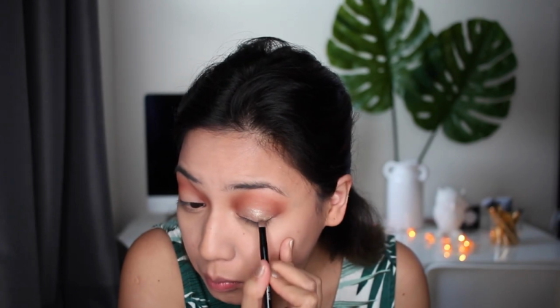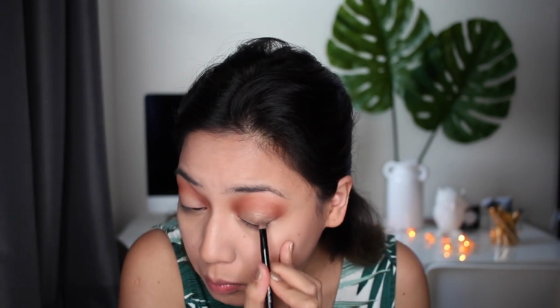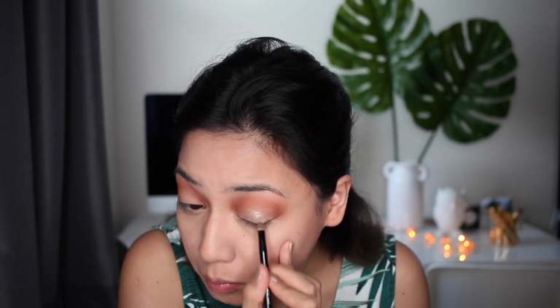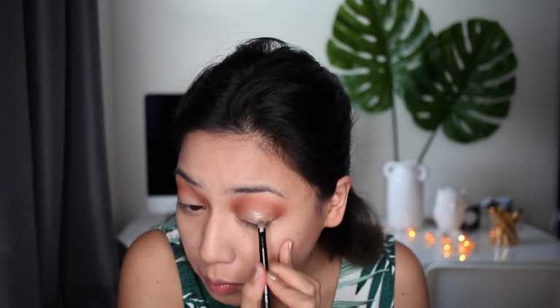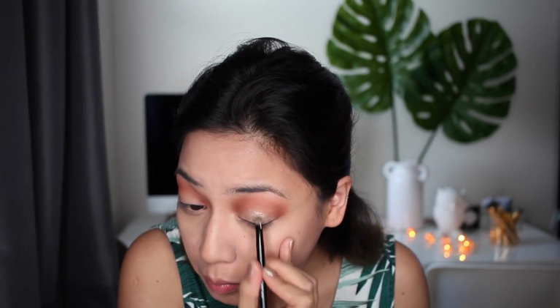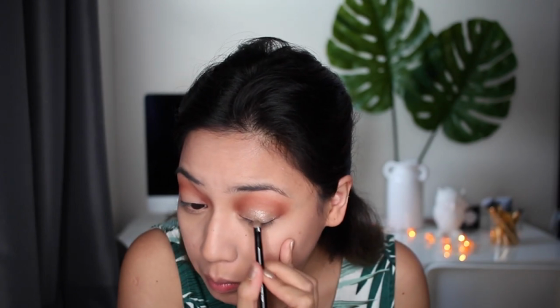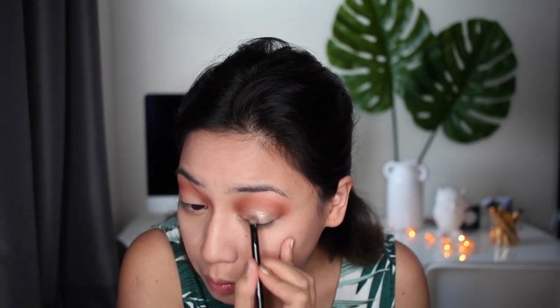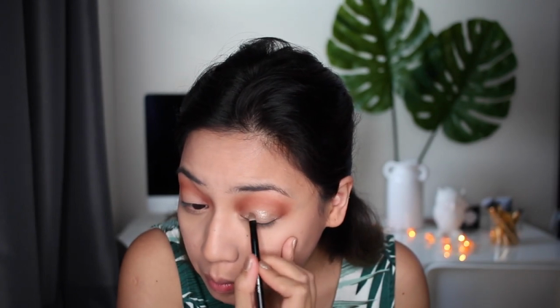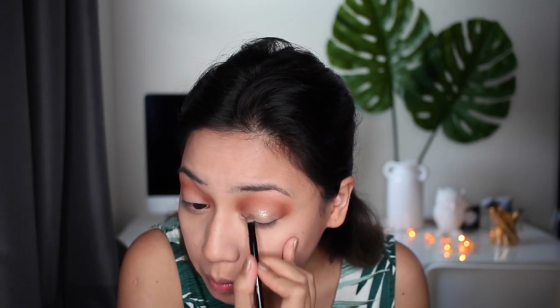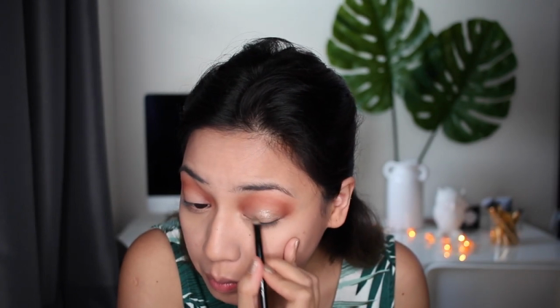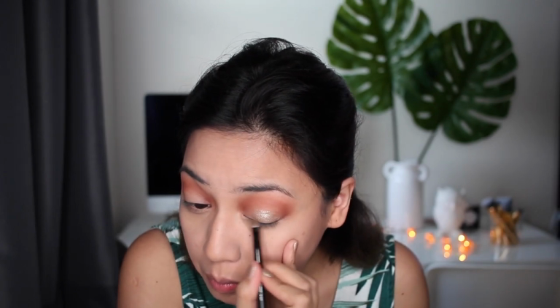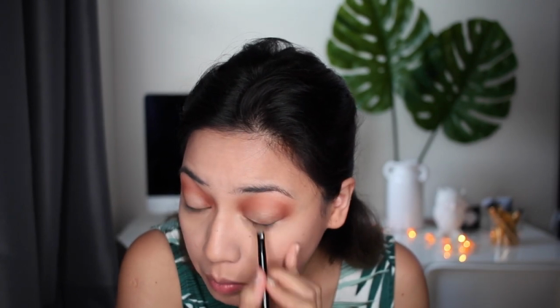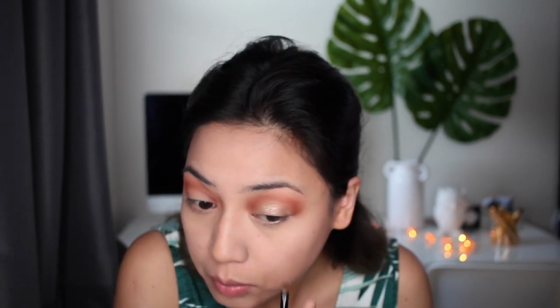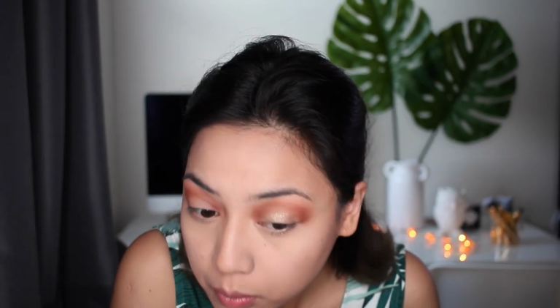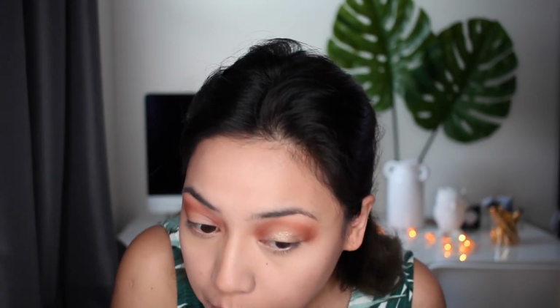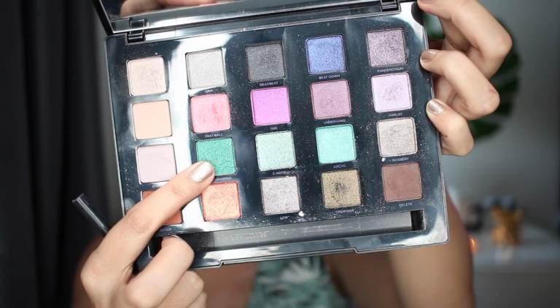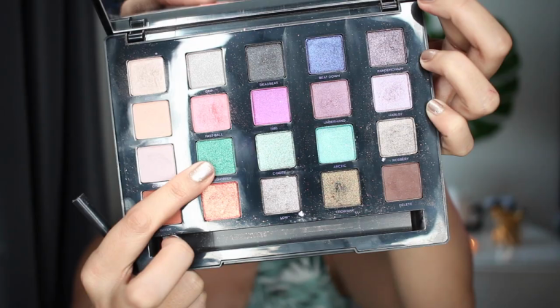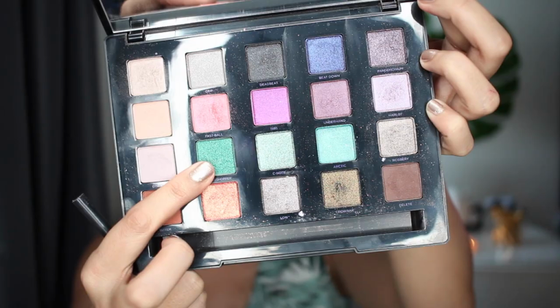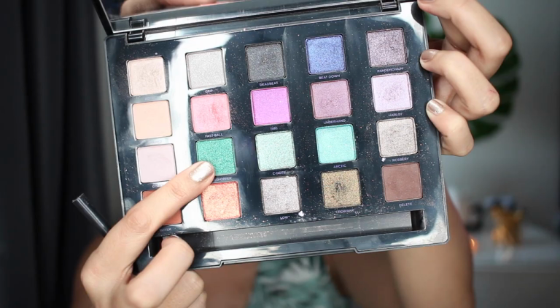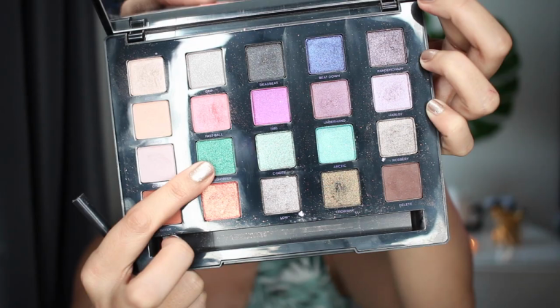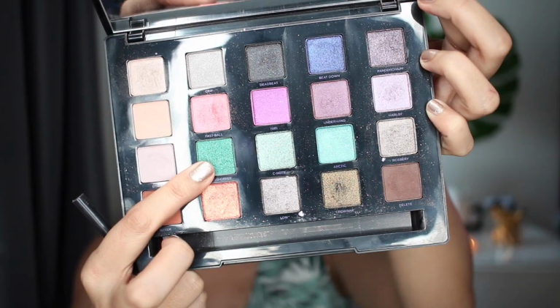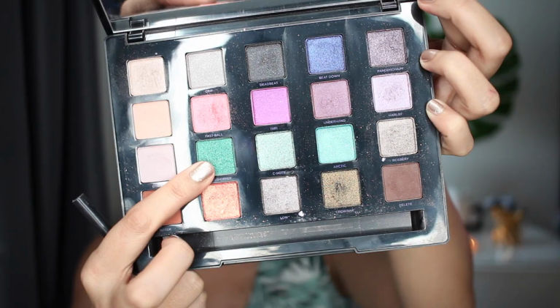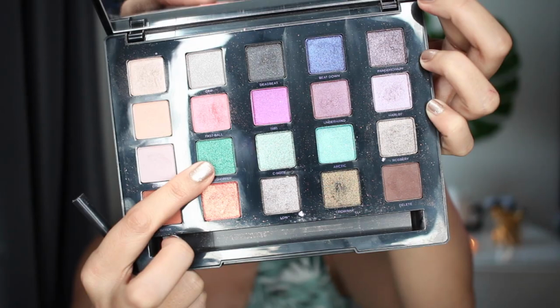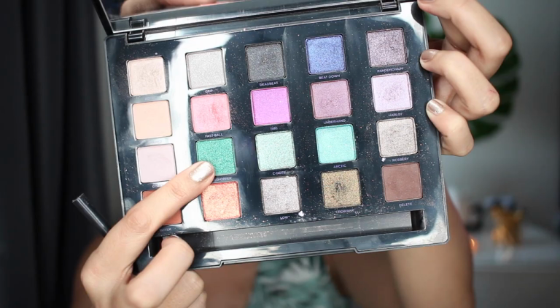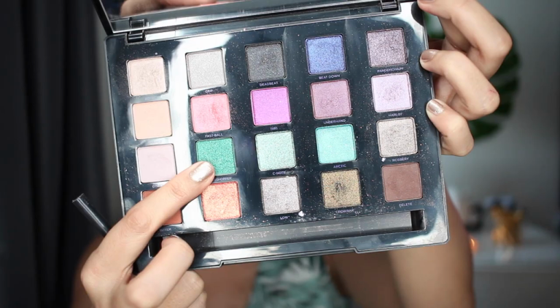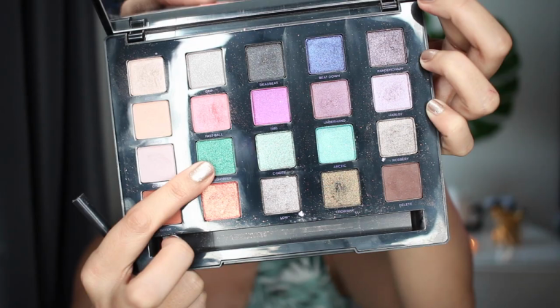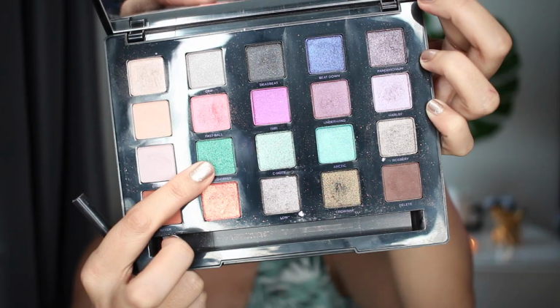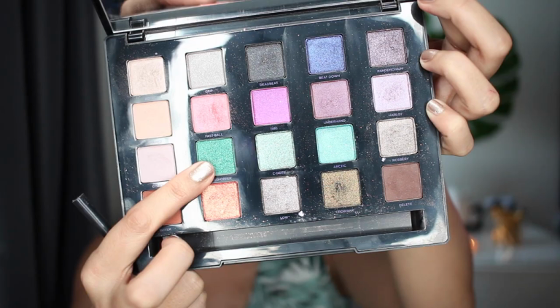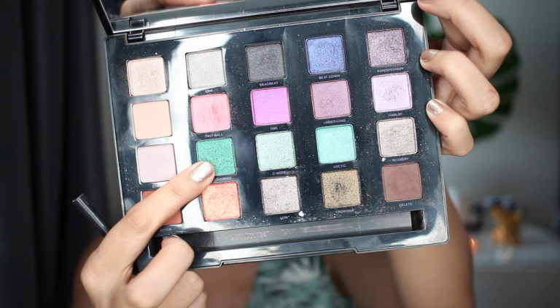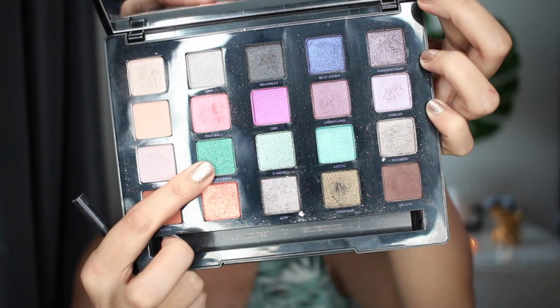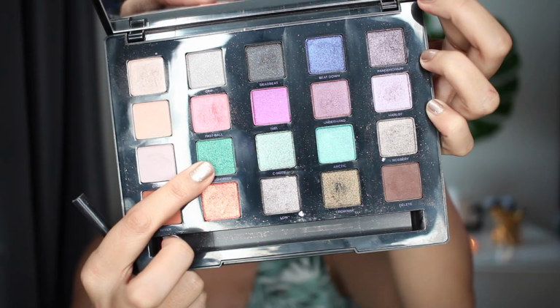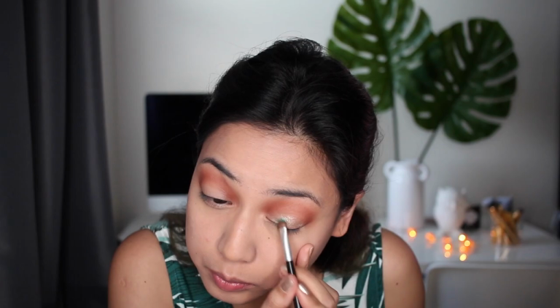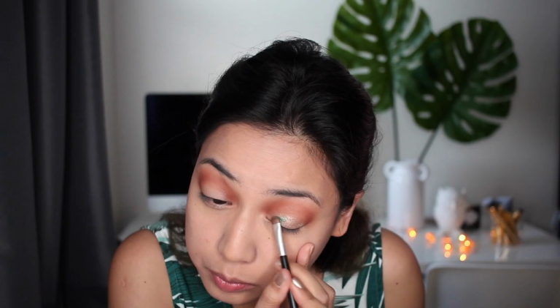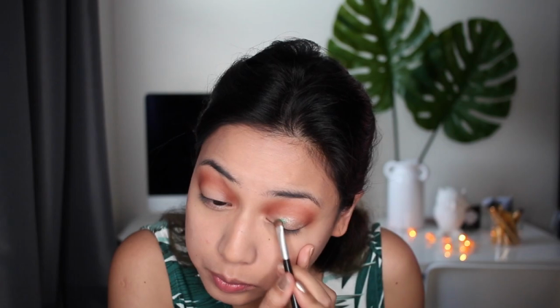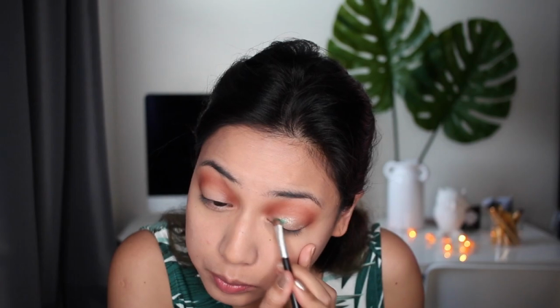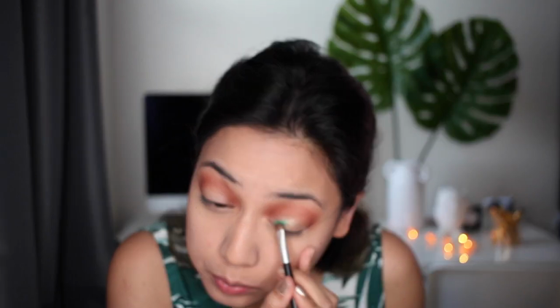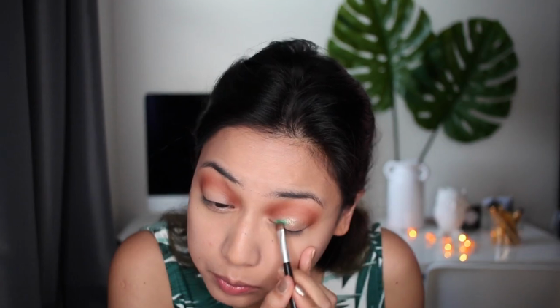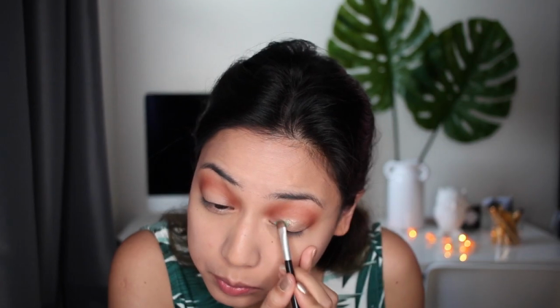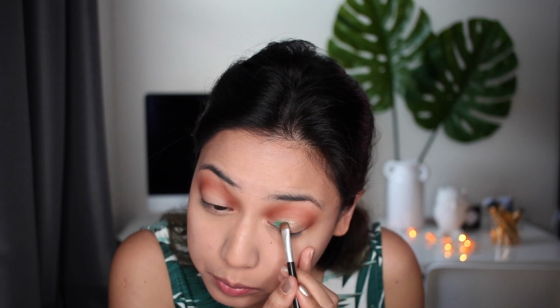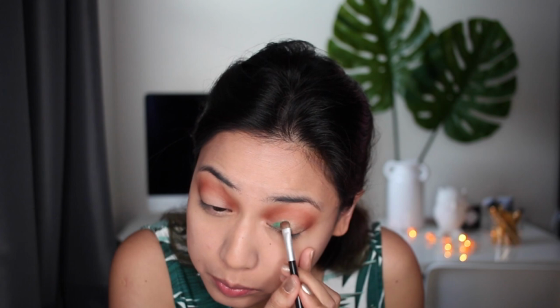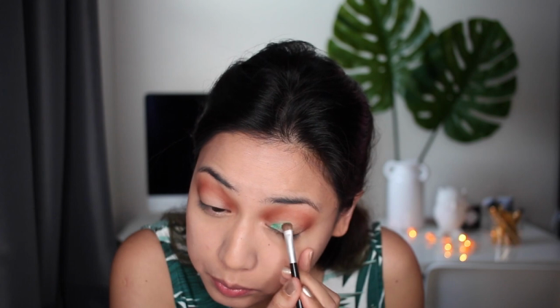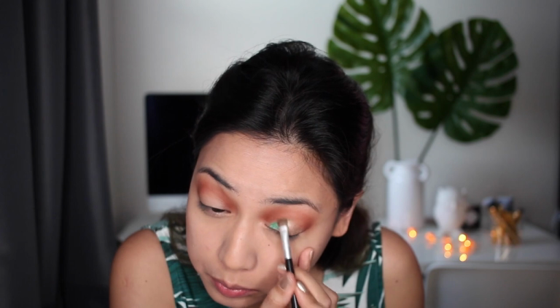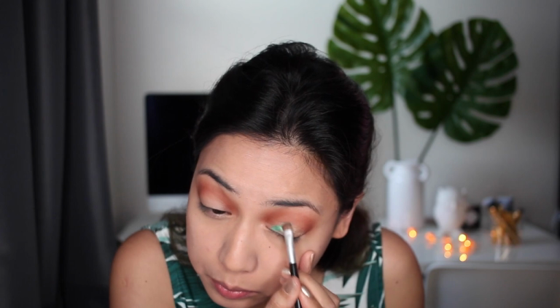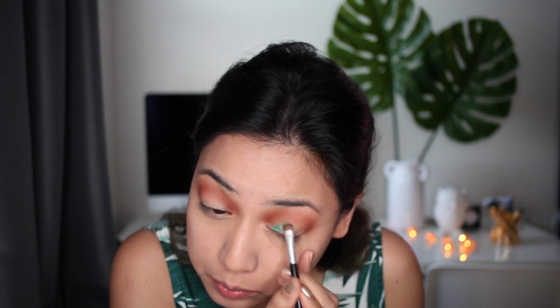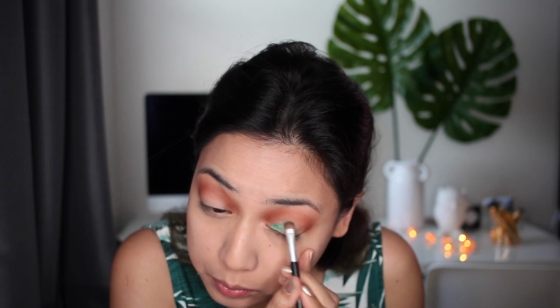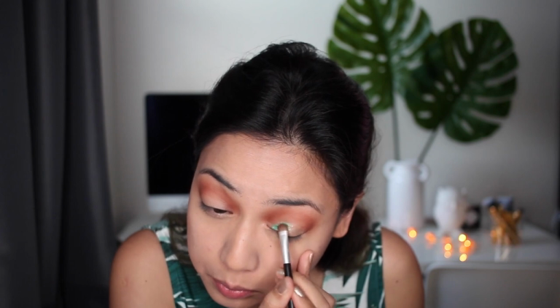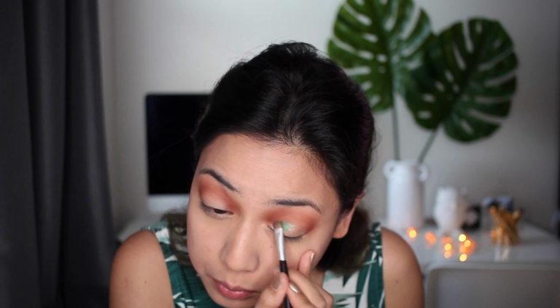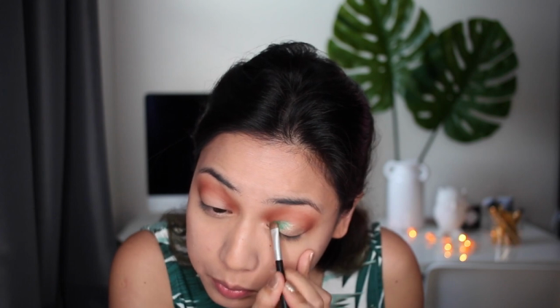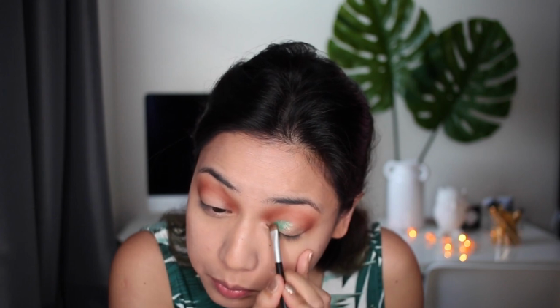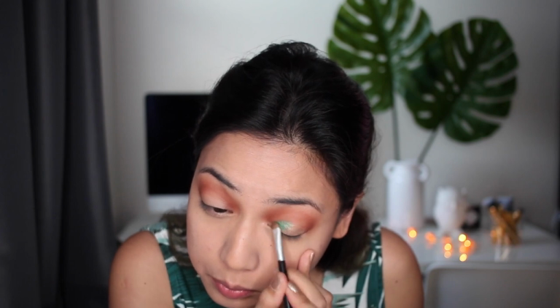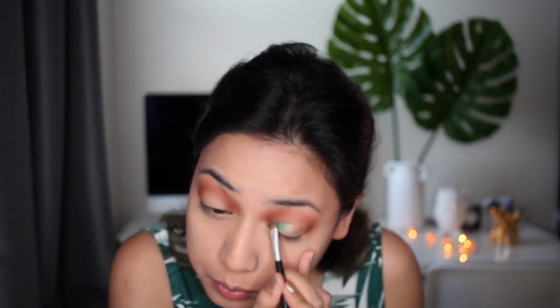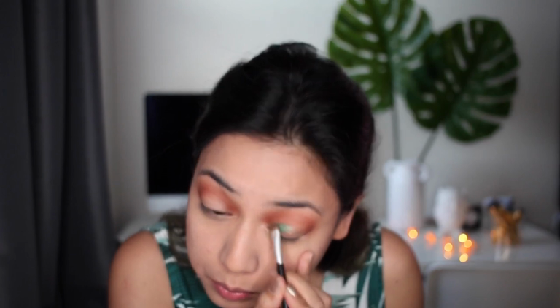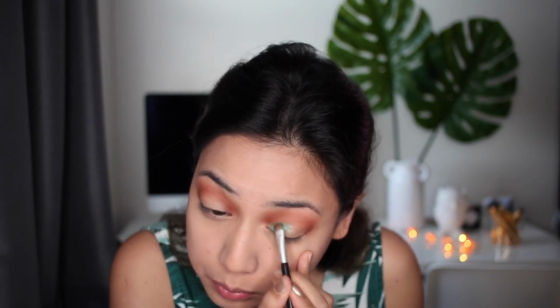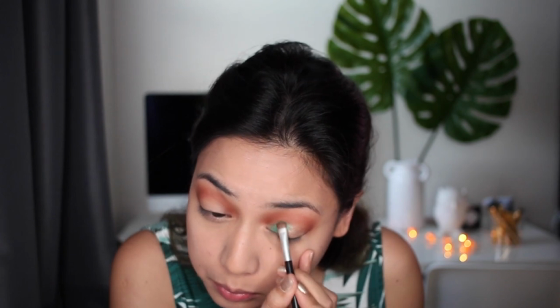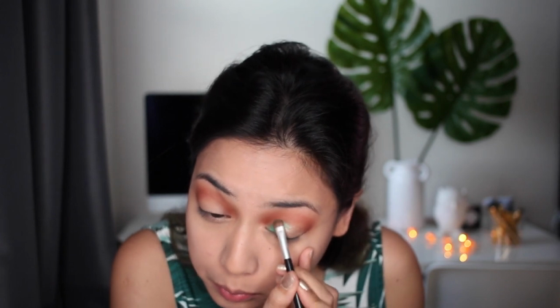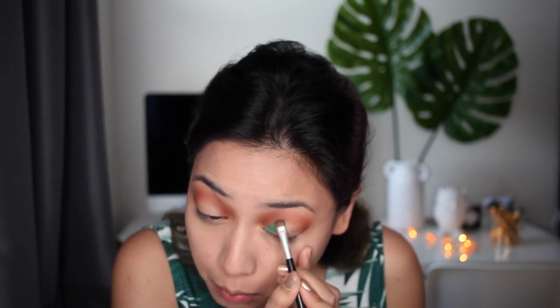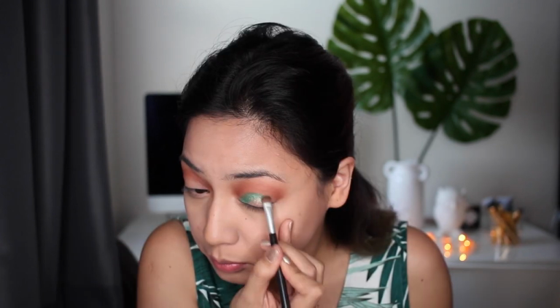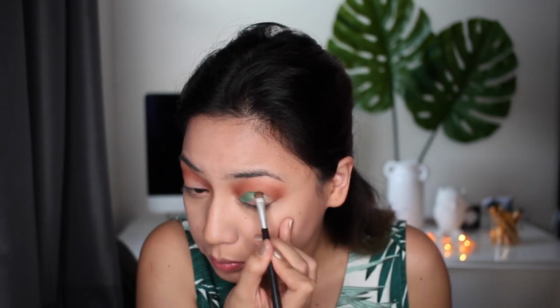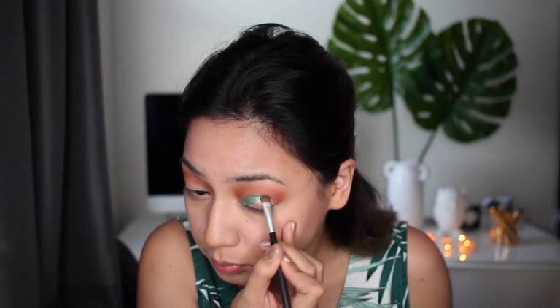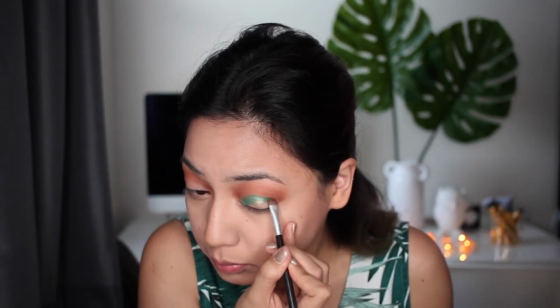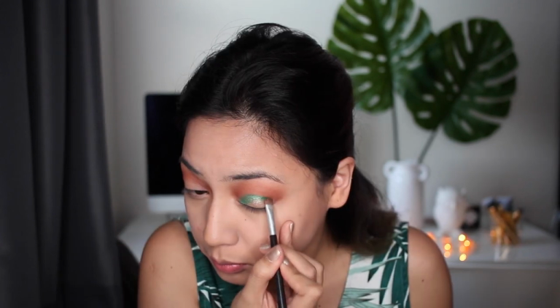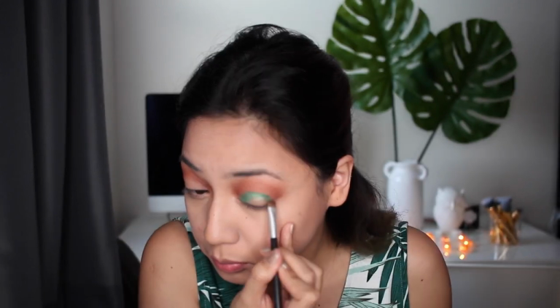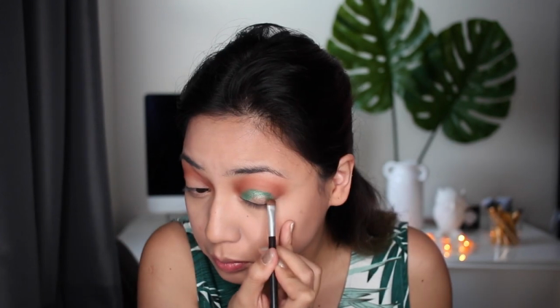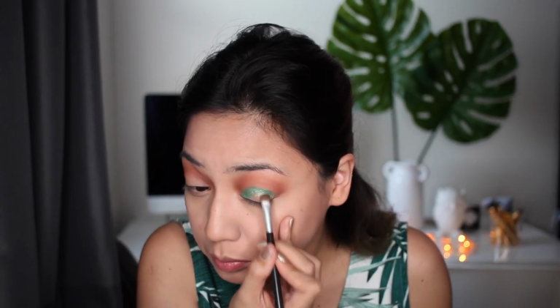Next we're gonna use the shade Grasshopper. Using a more dense flat brush, we're just gonna go ahead and apply that all over the lid.